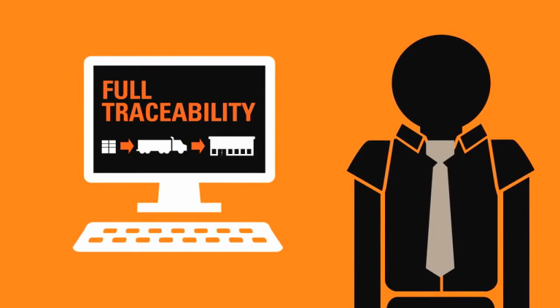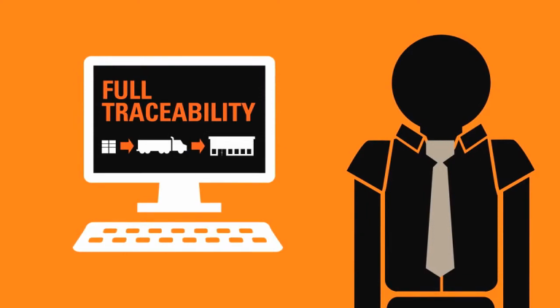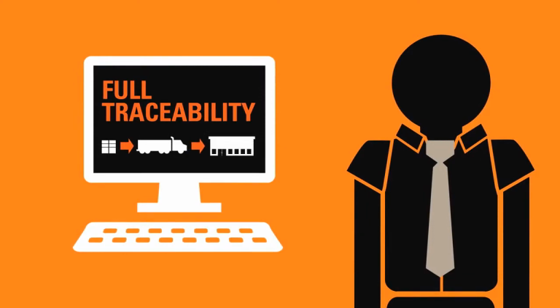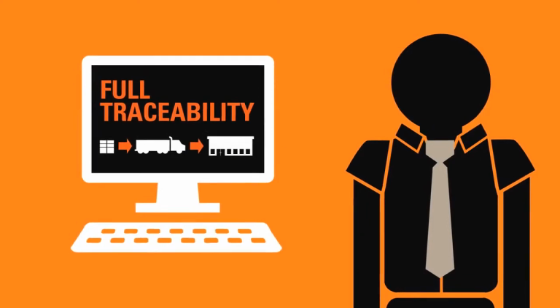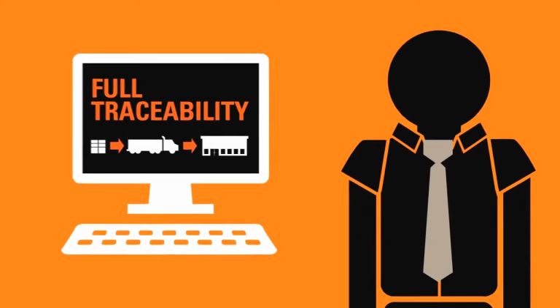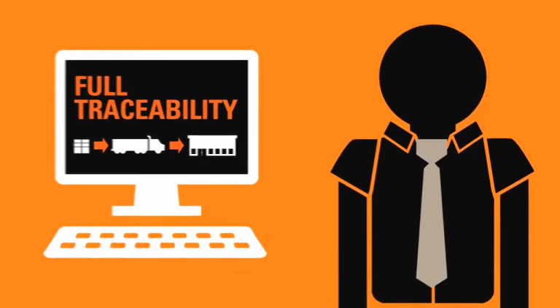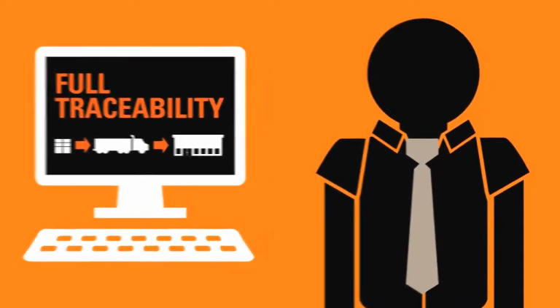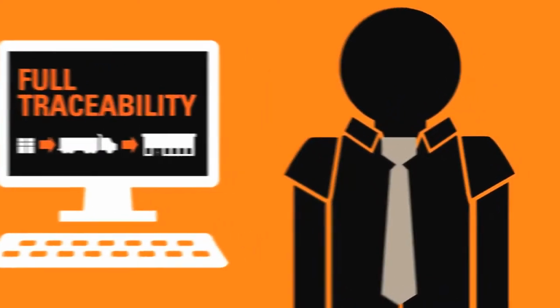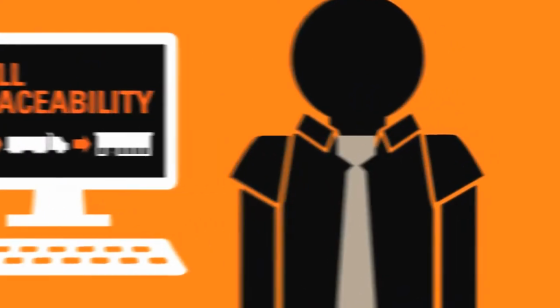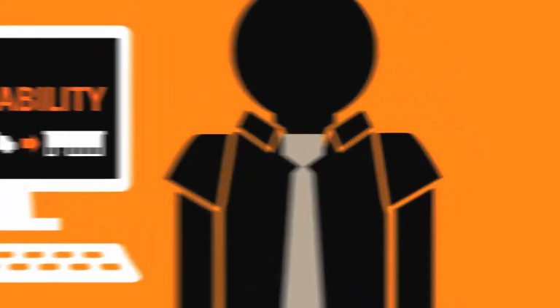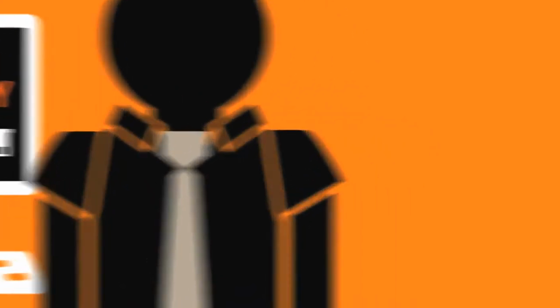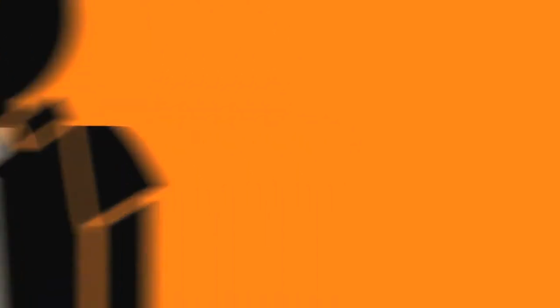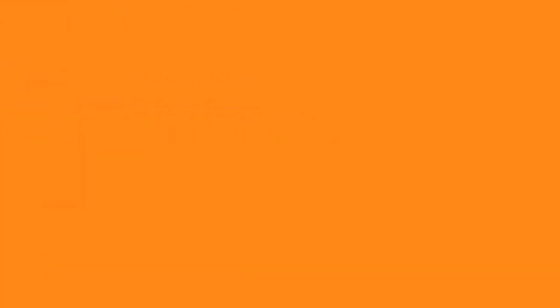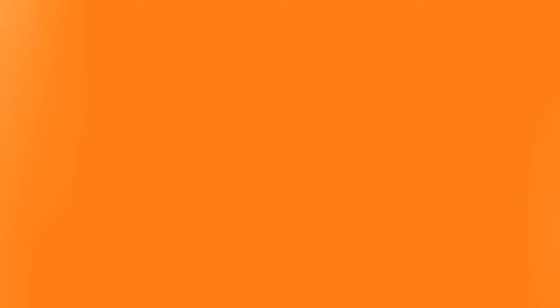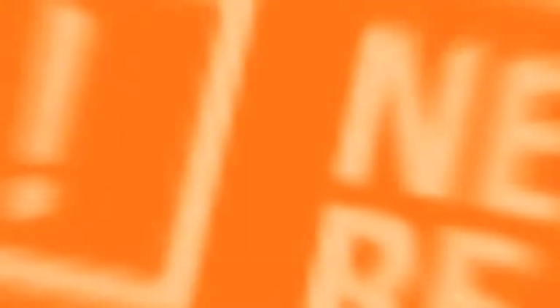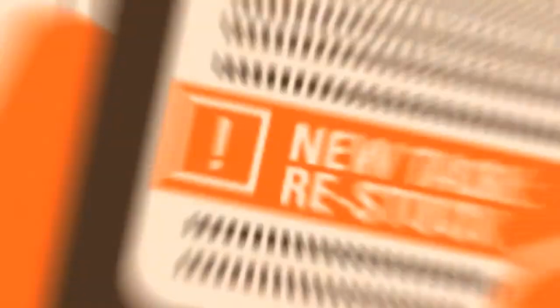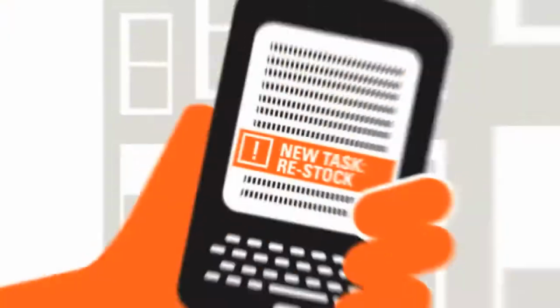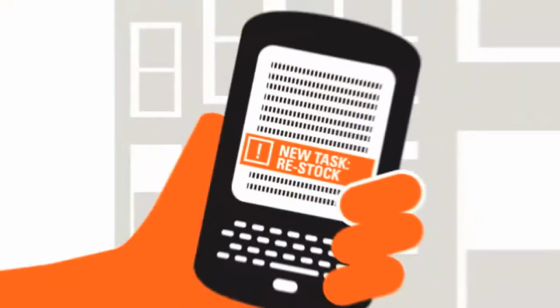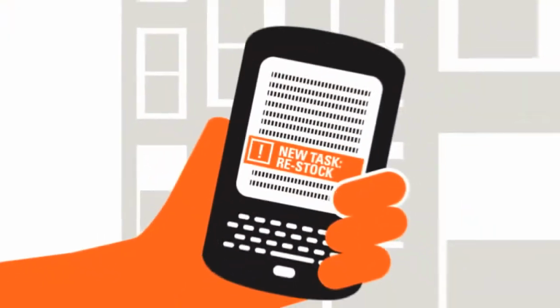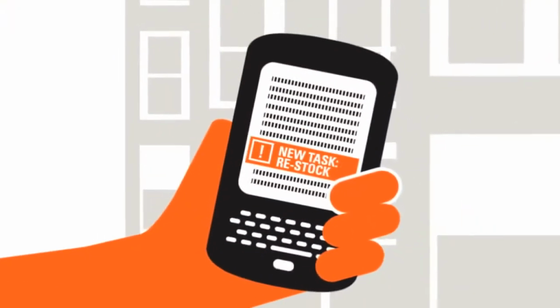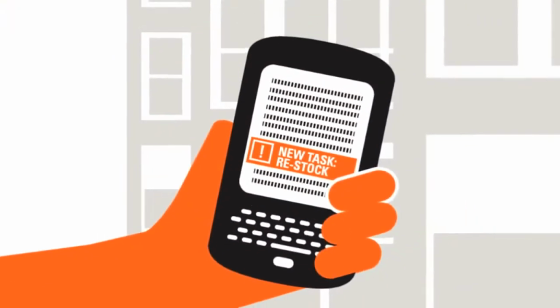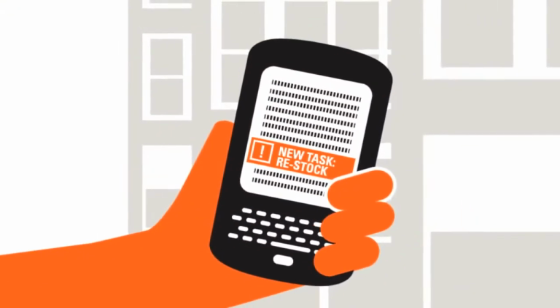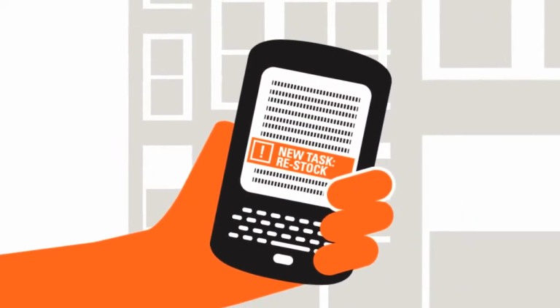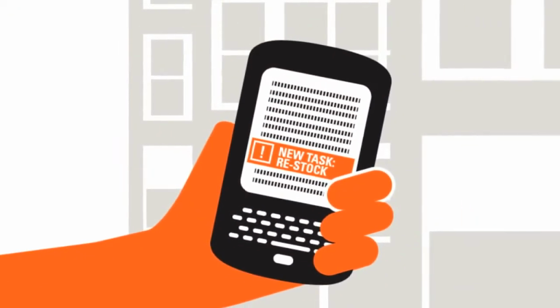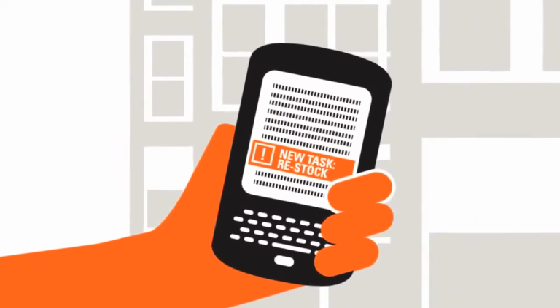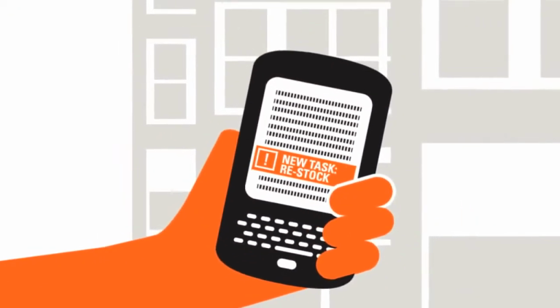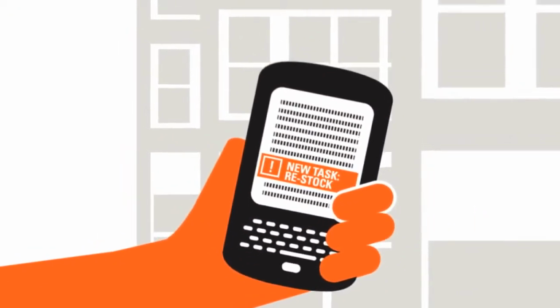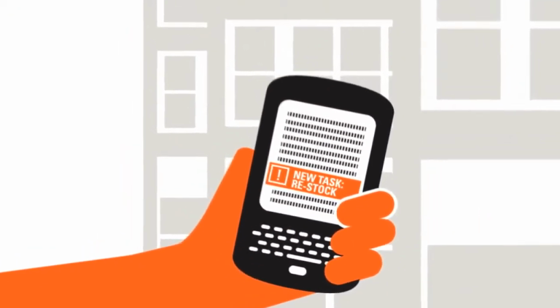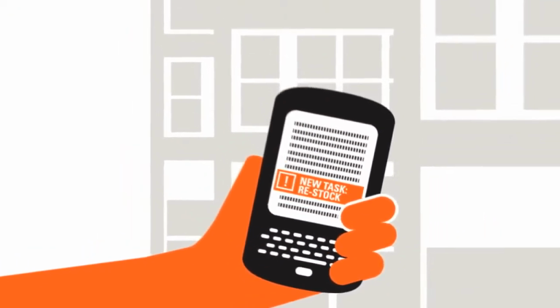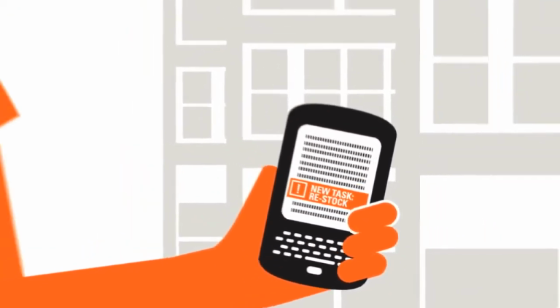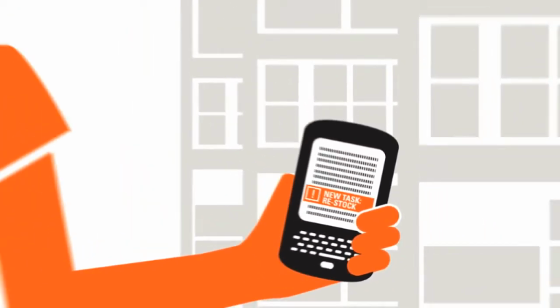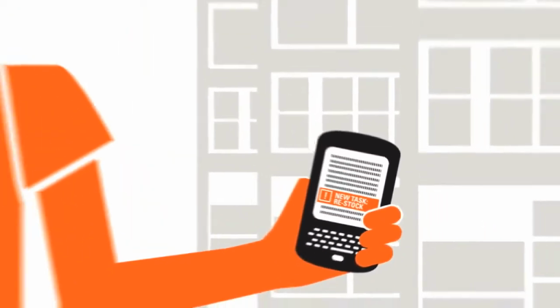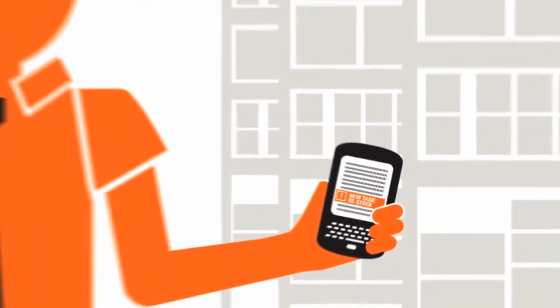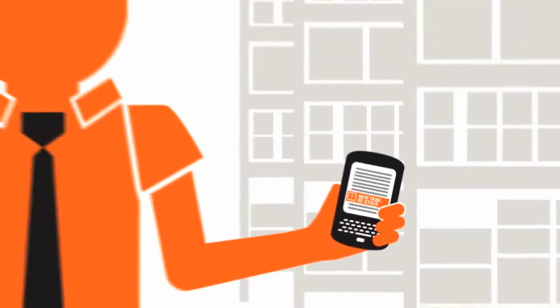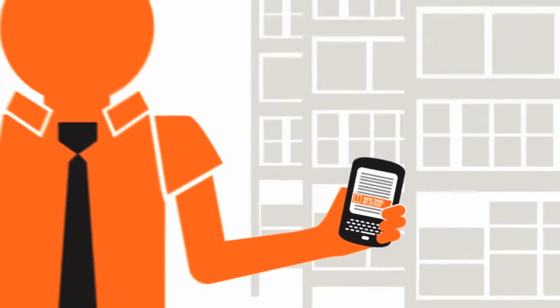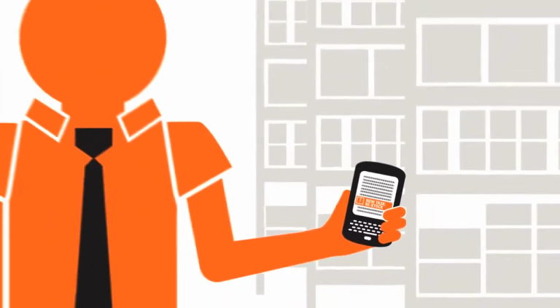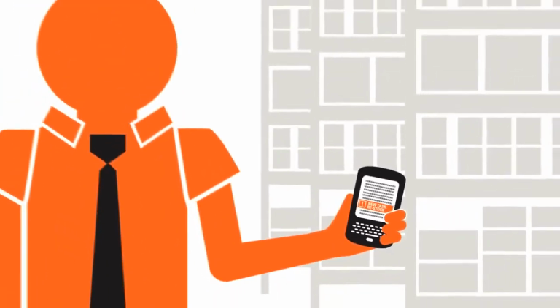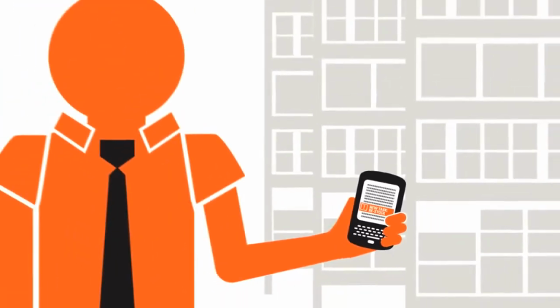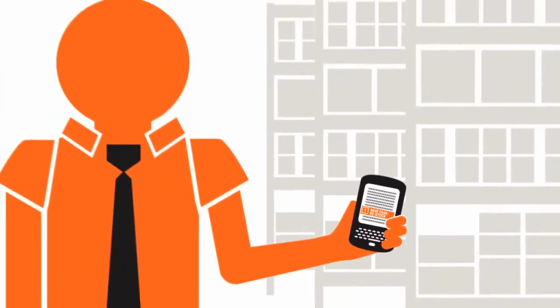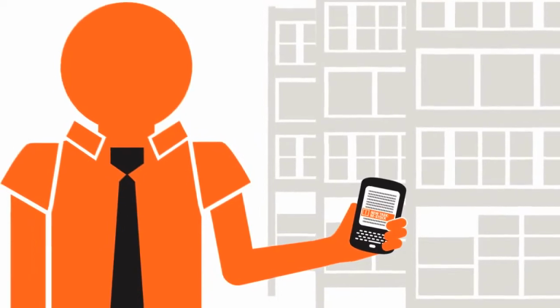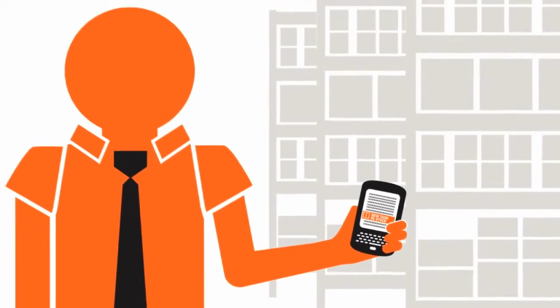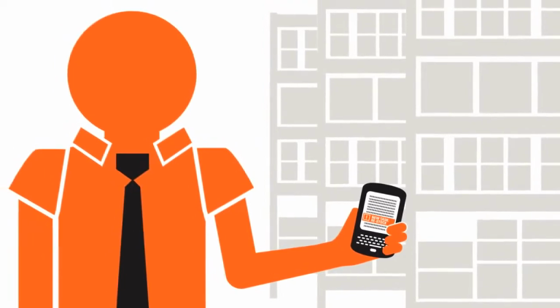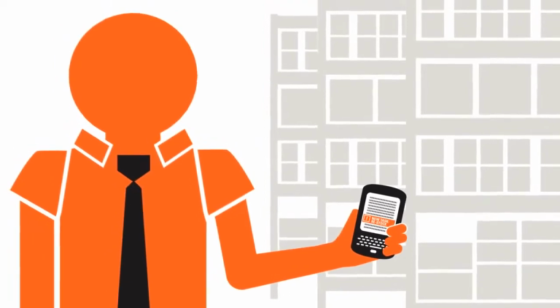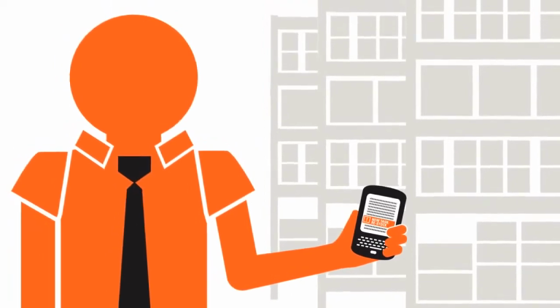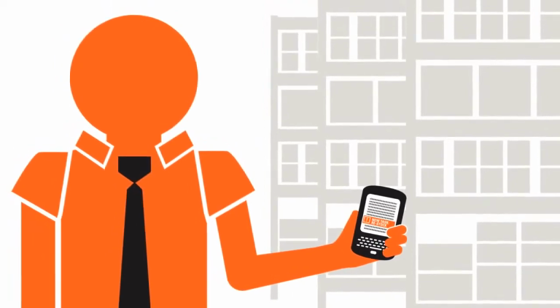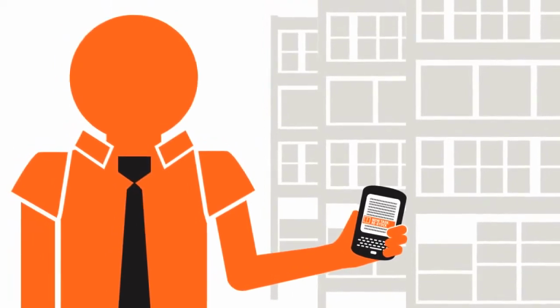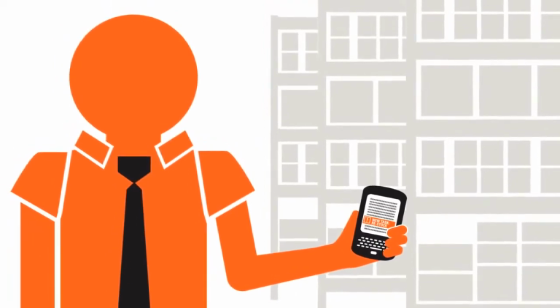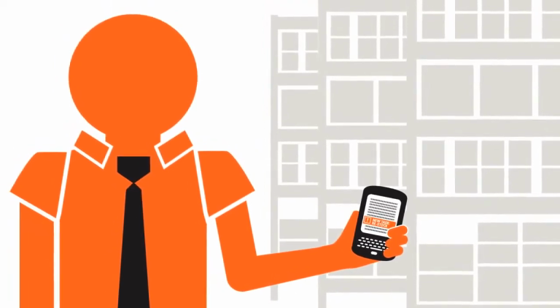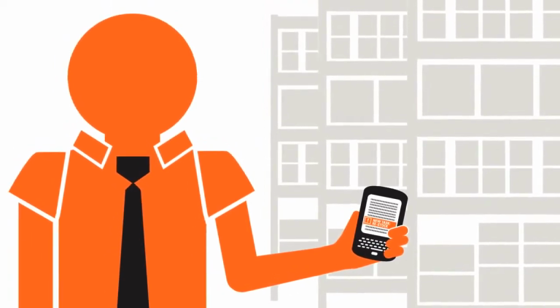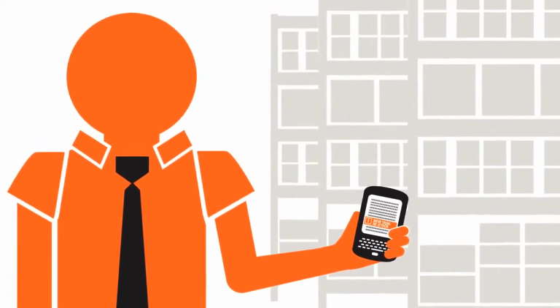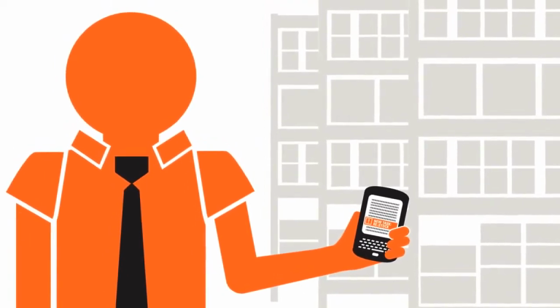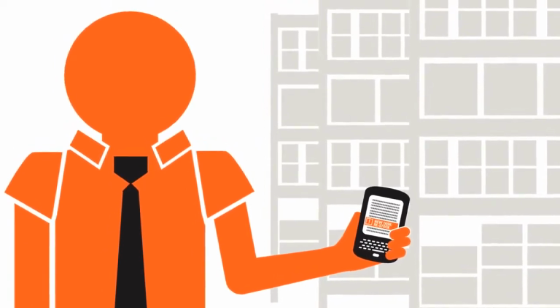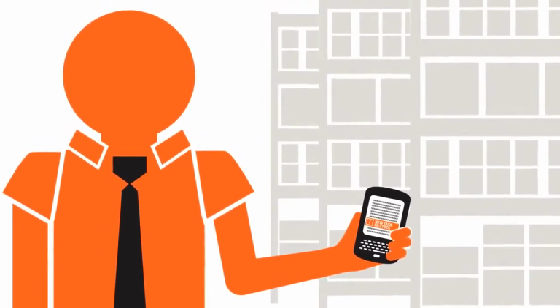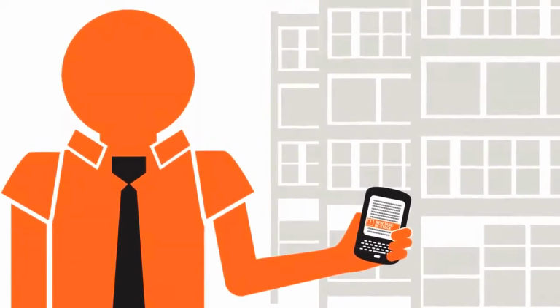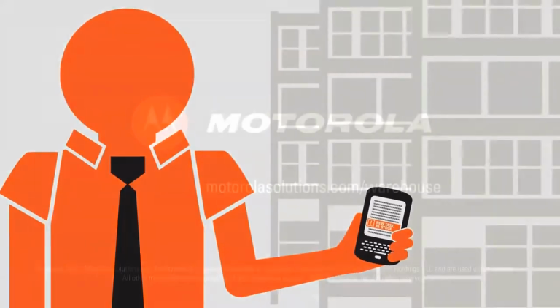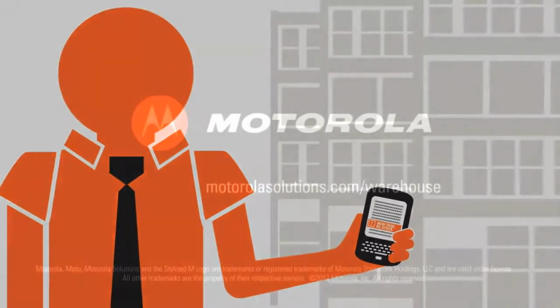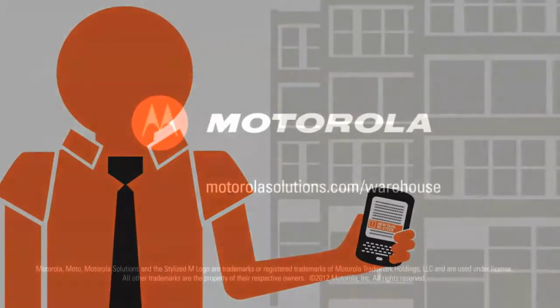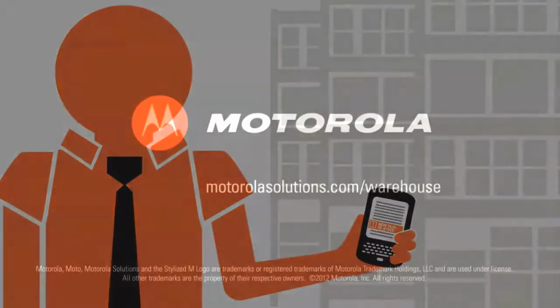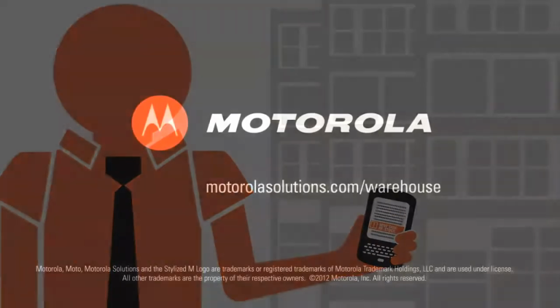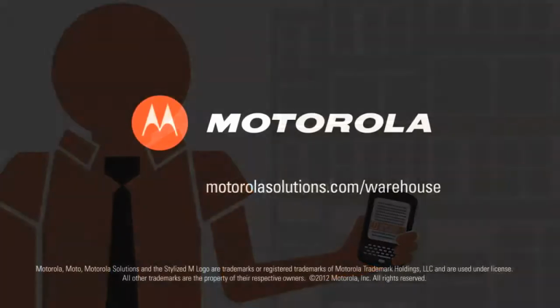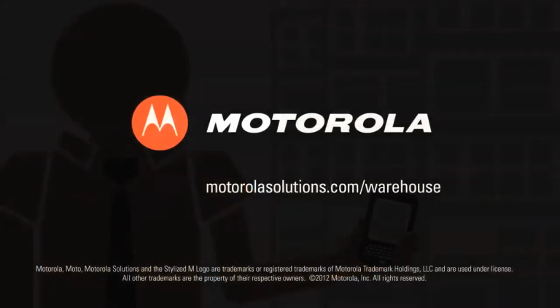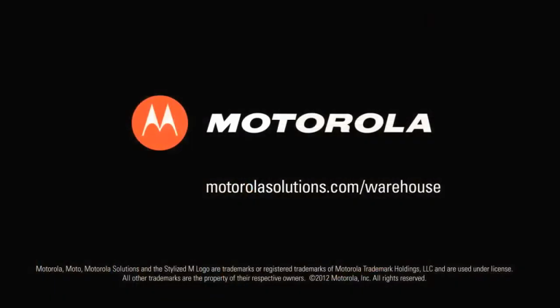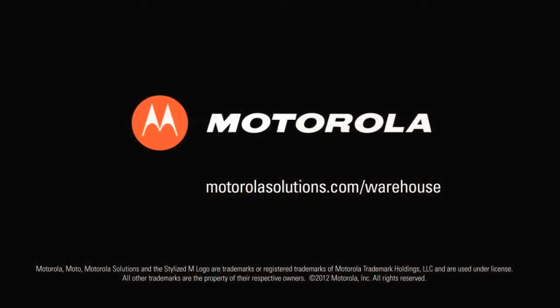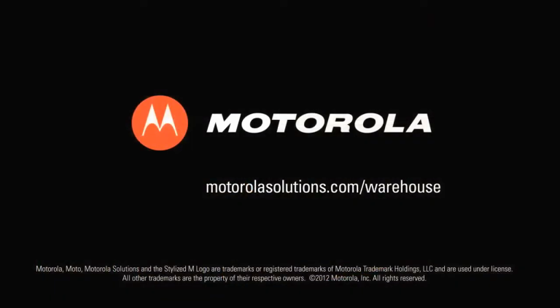The warehouse manager assesses staff resources versus incoming orders in real time to ensure full efficiency and productivity.